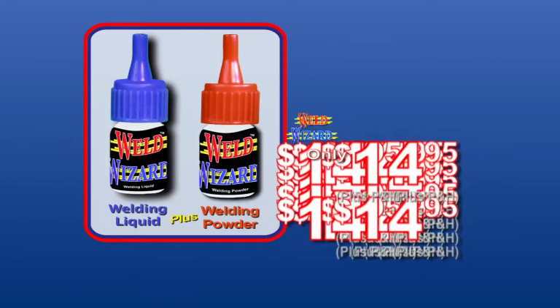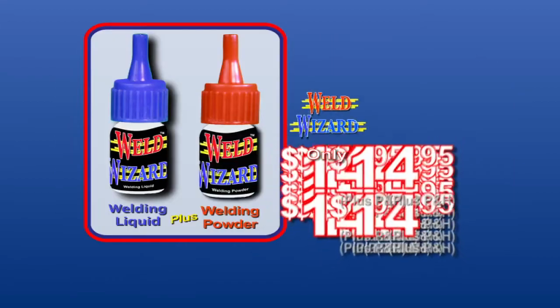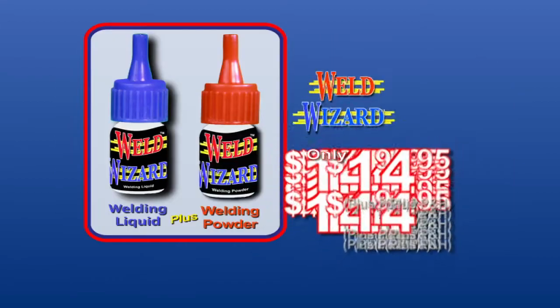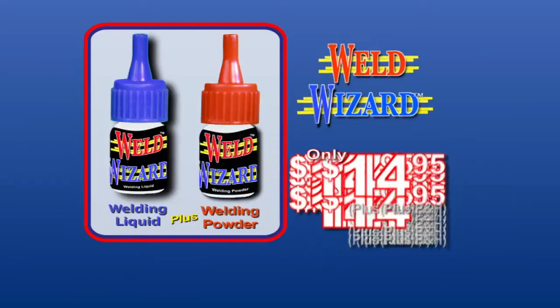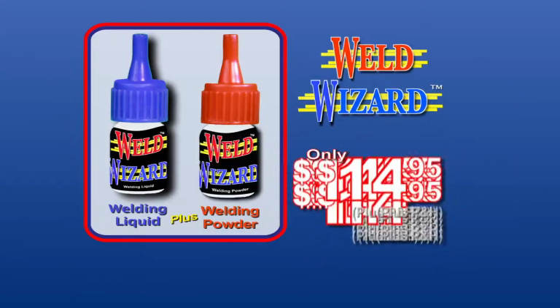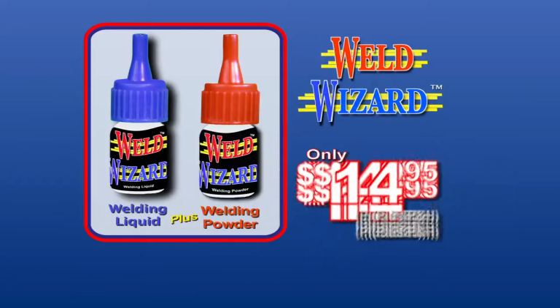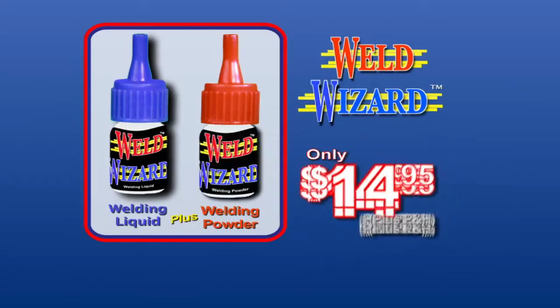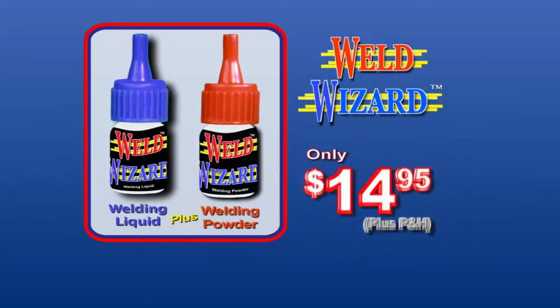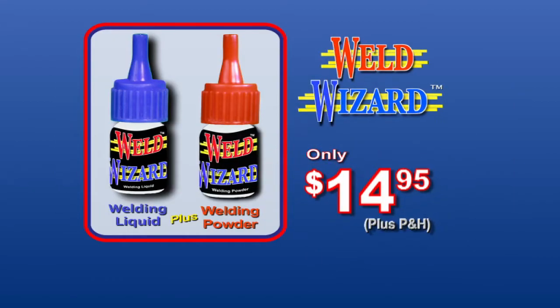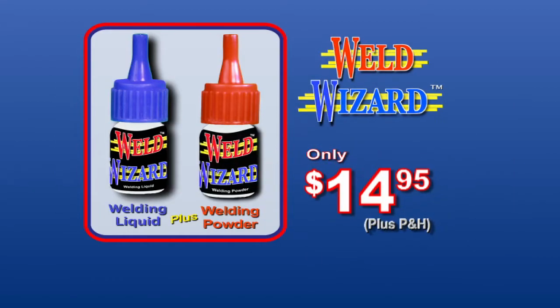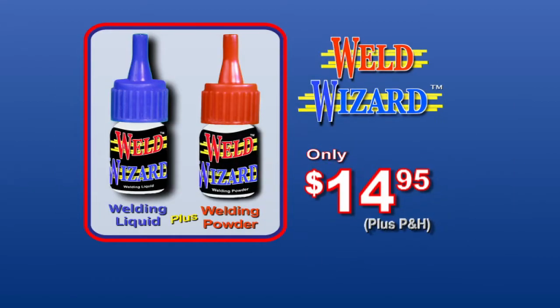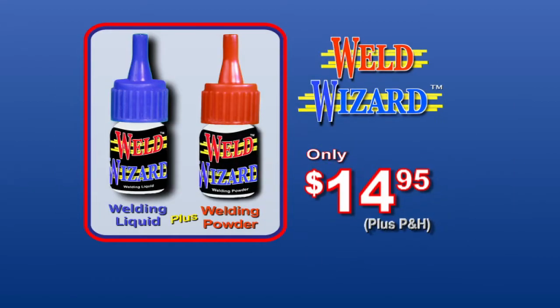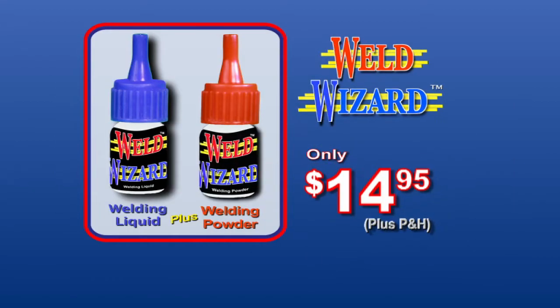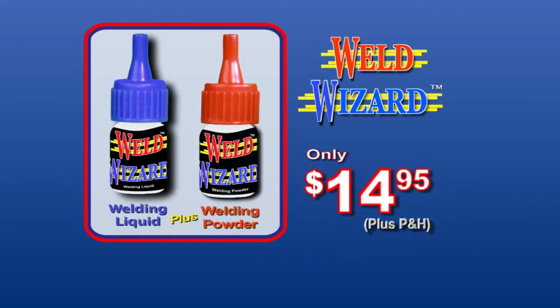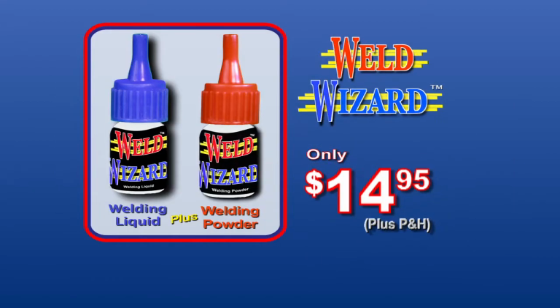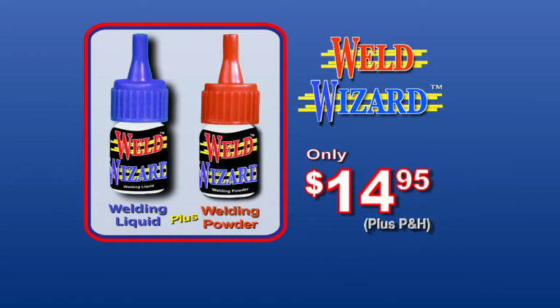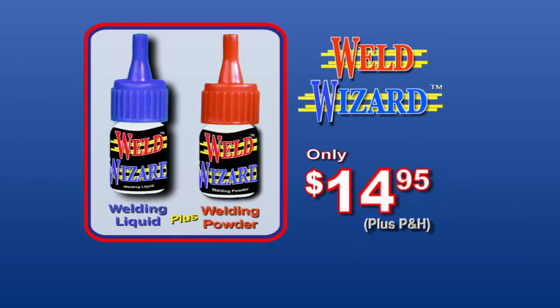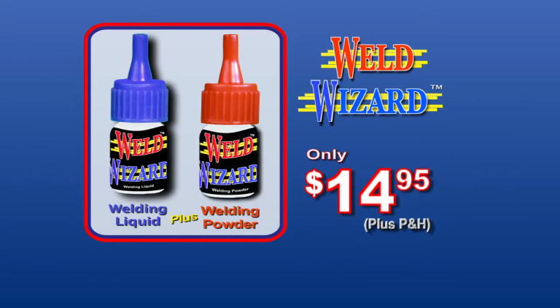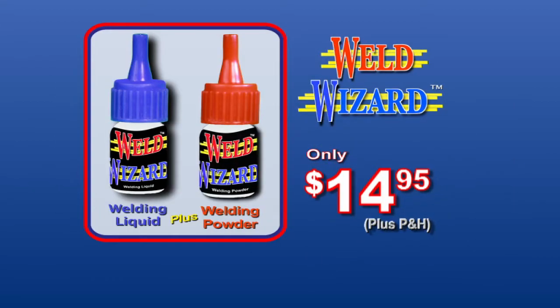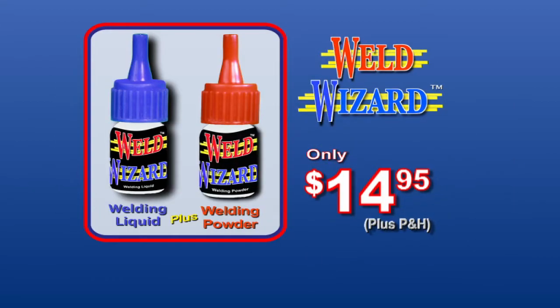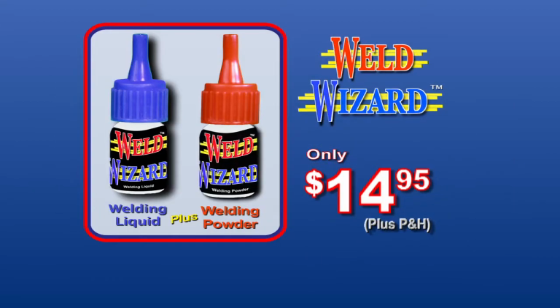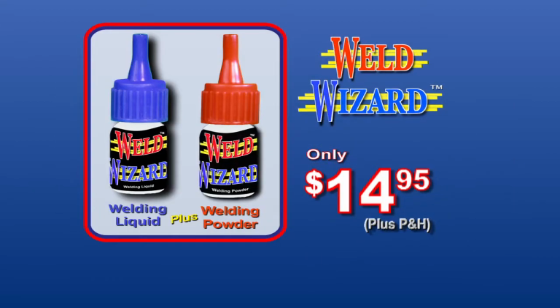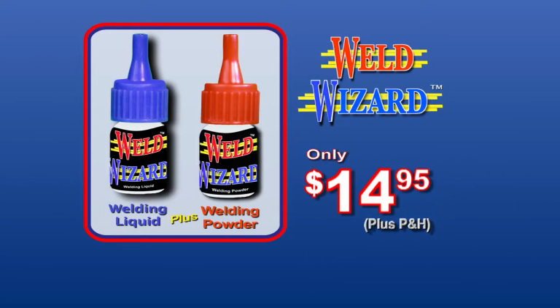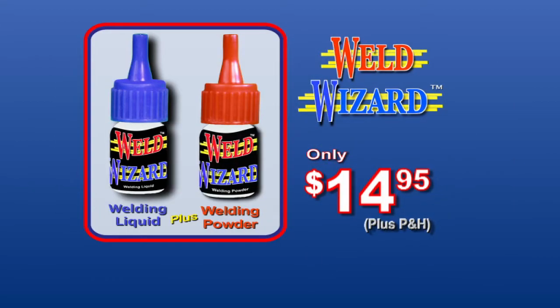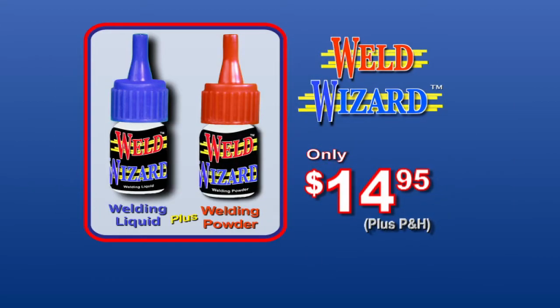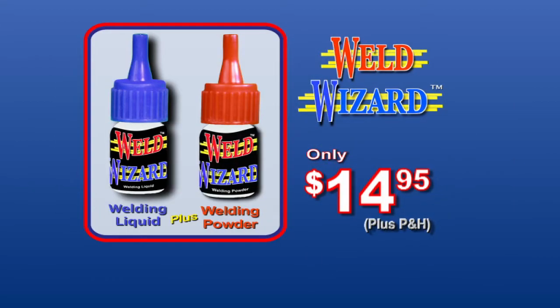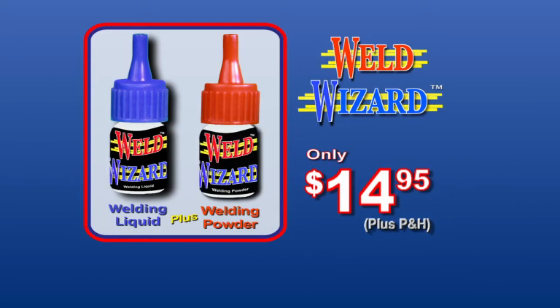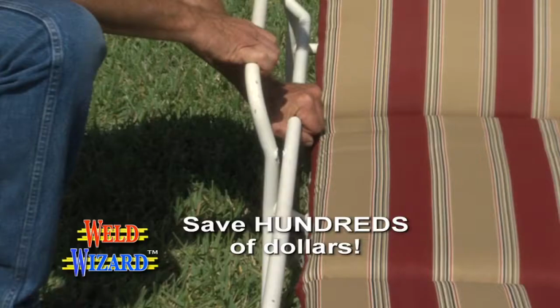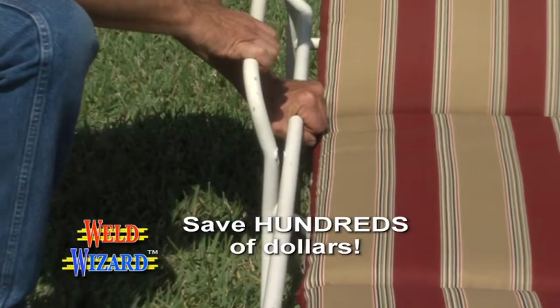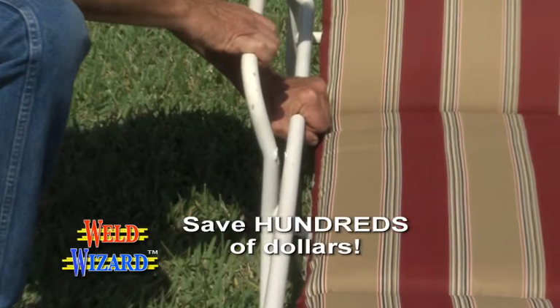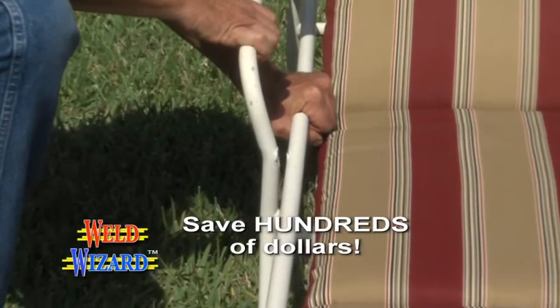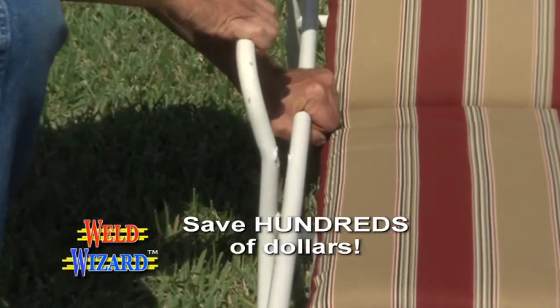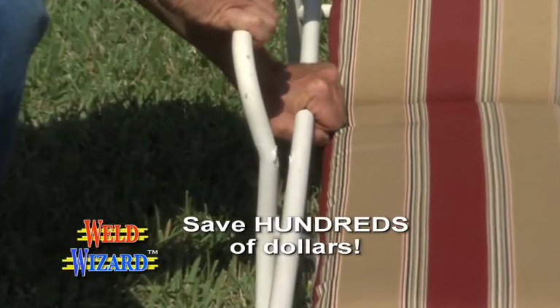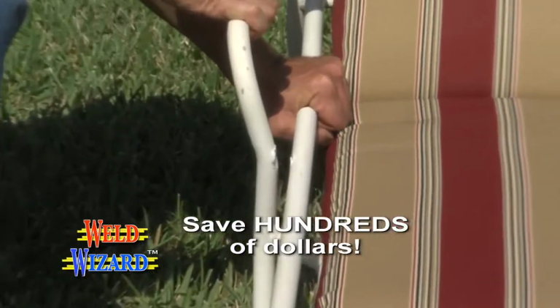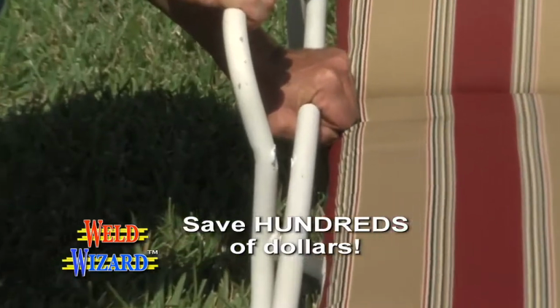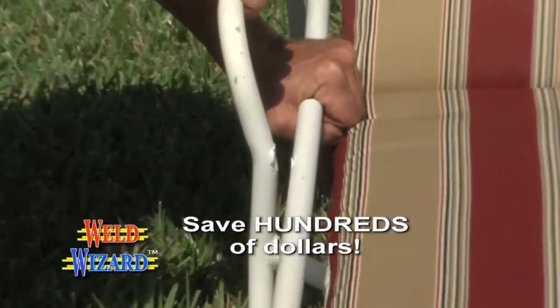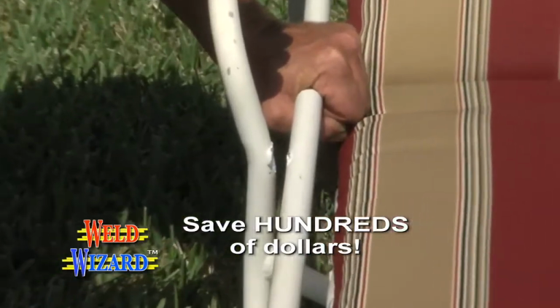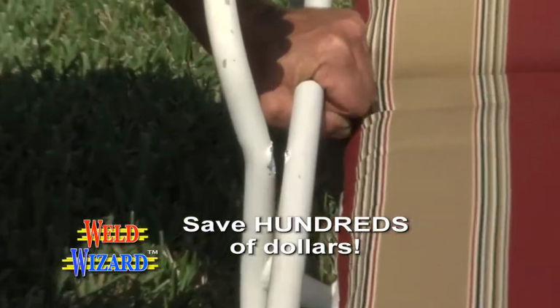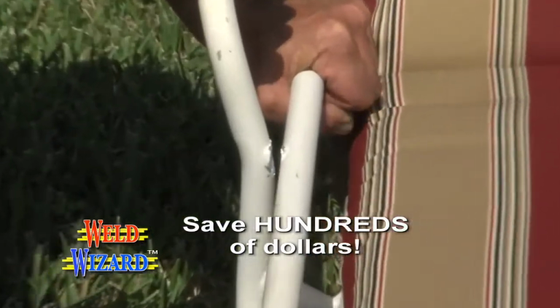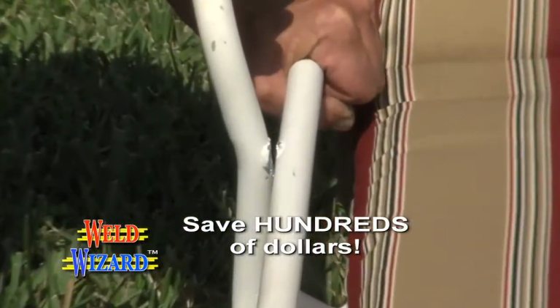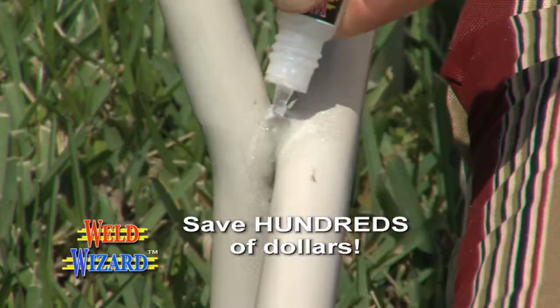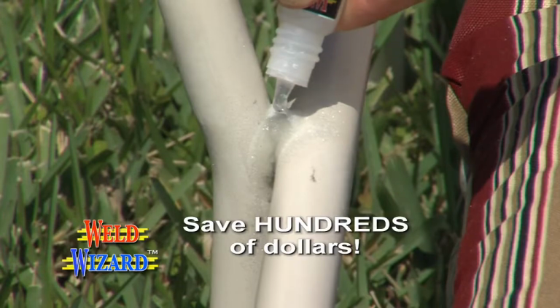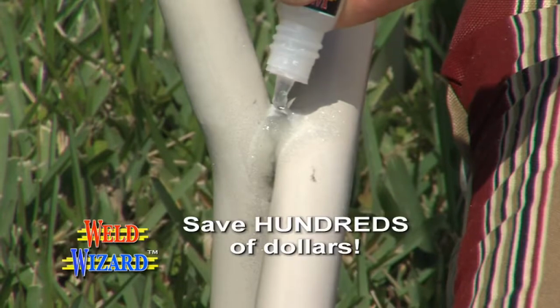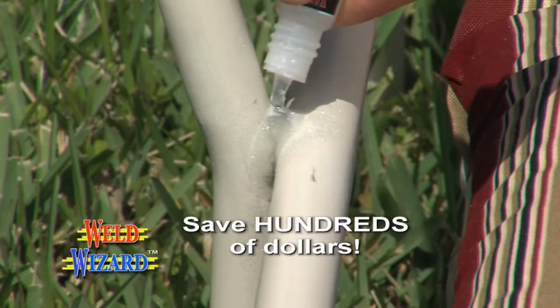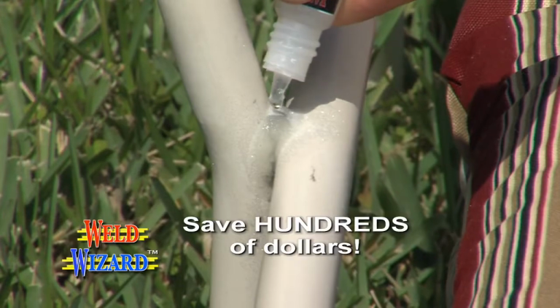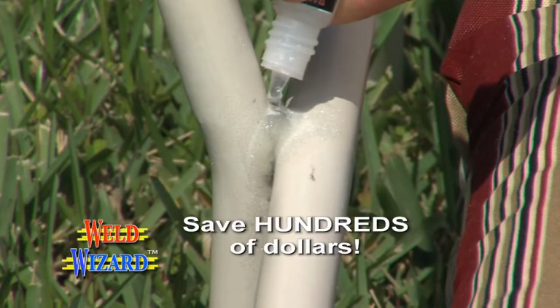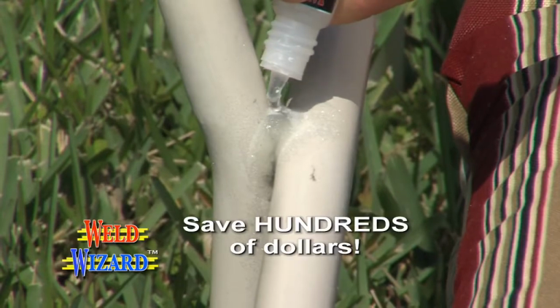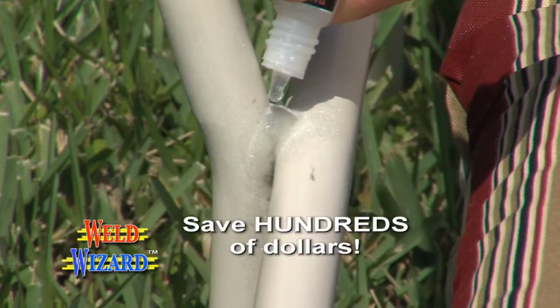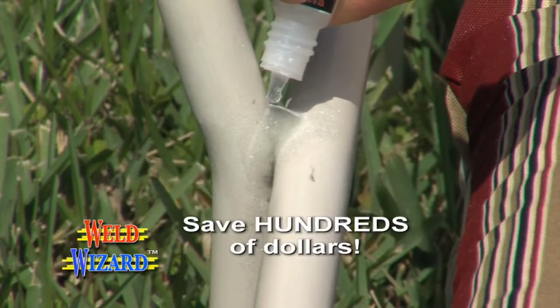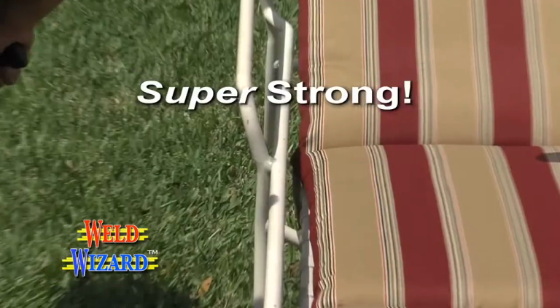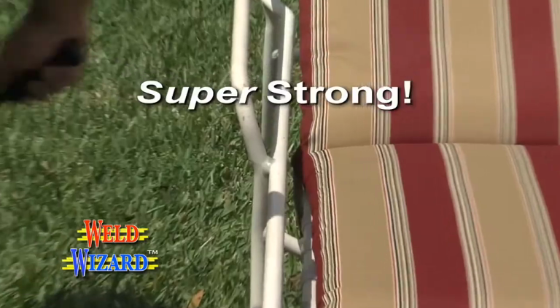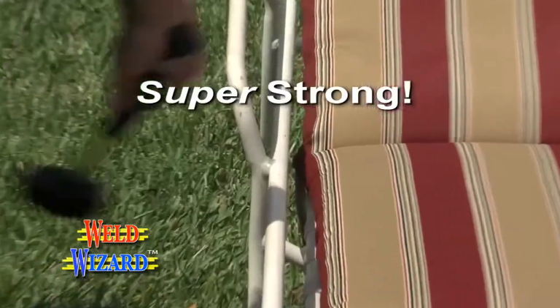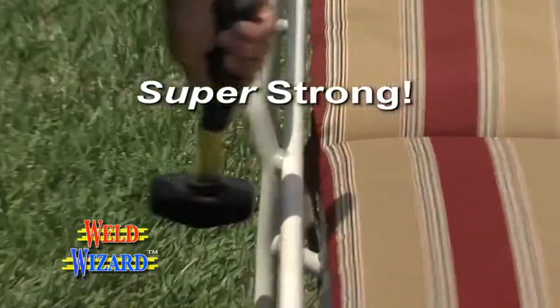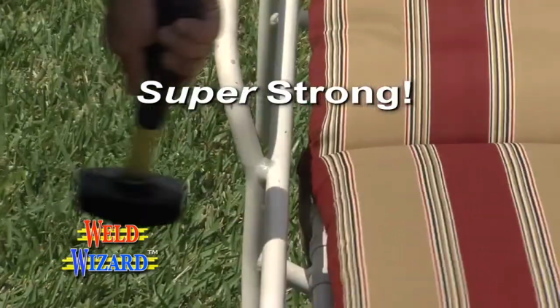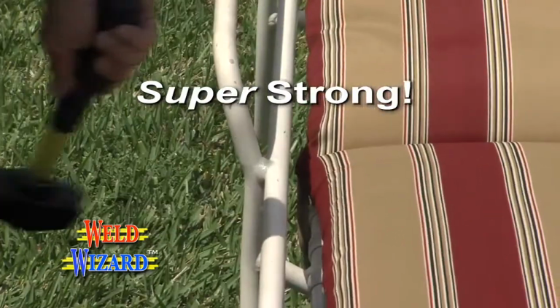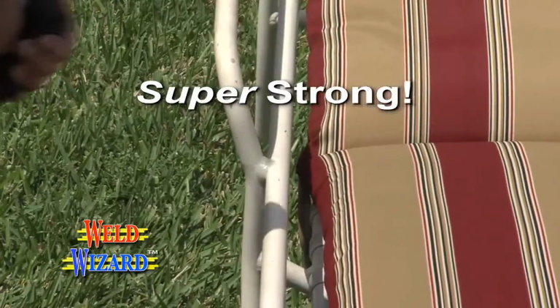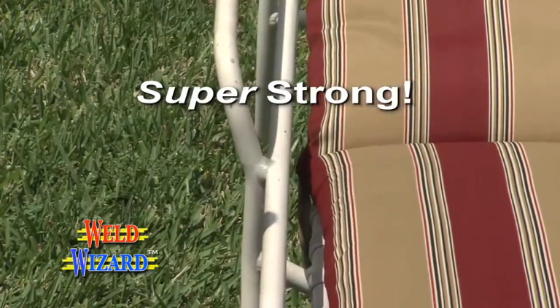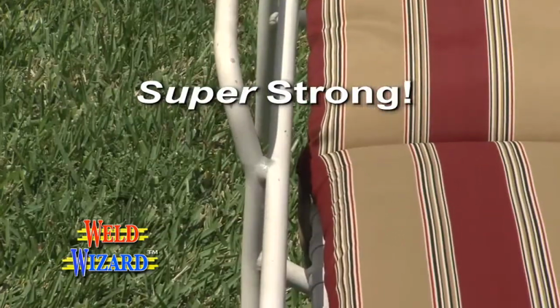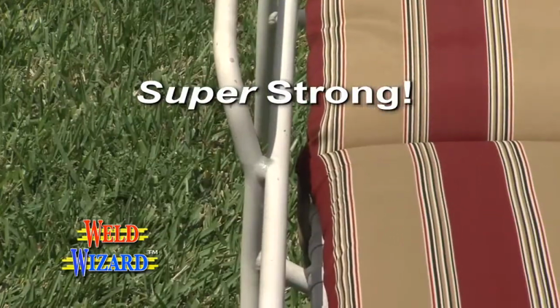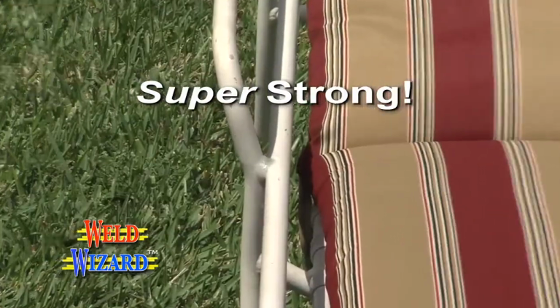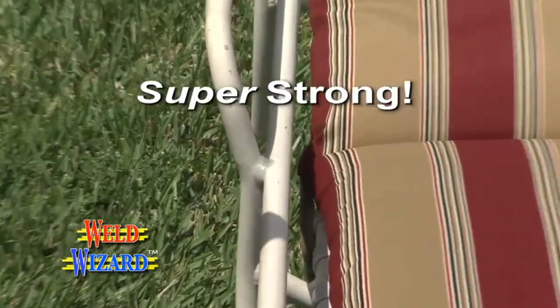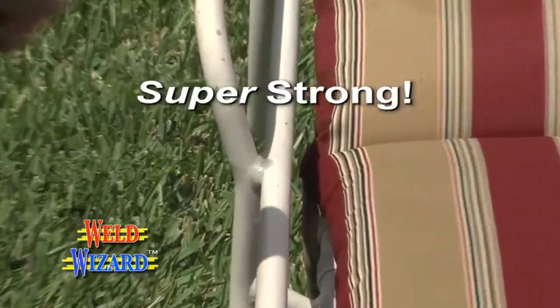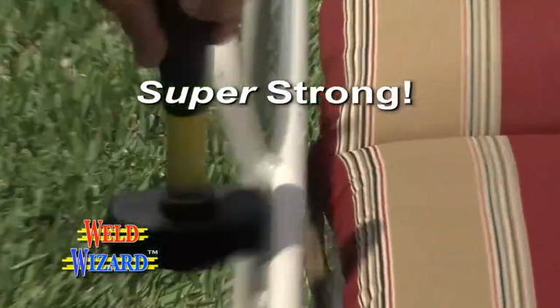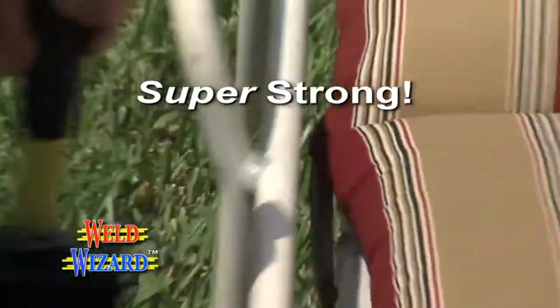The WeldWizard kit is only $14.95. You get enough to save hundreds of dollars in costly repairs or replaced items.